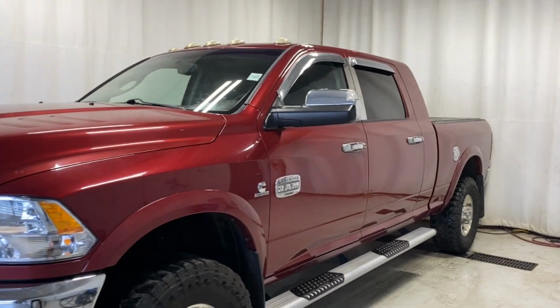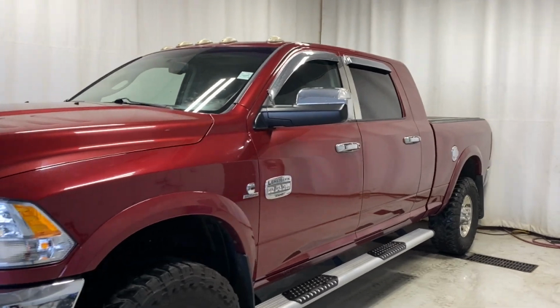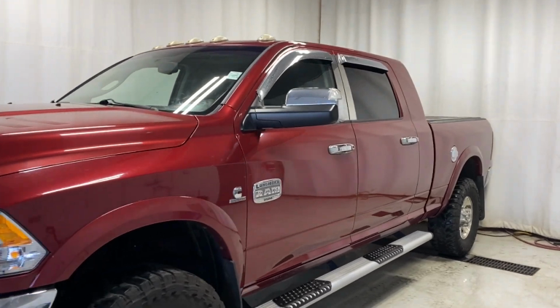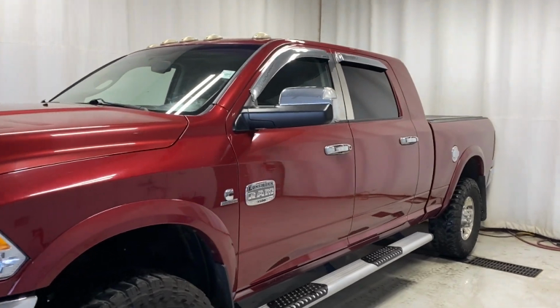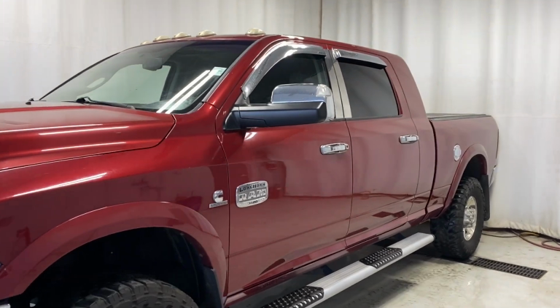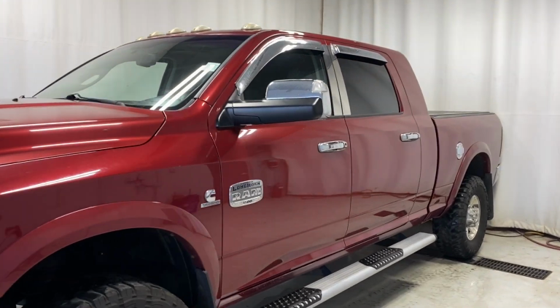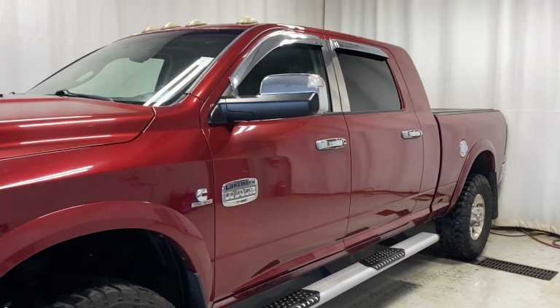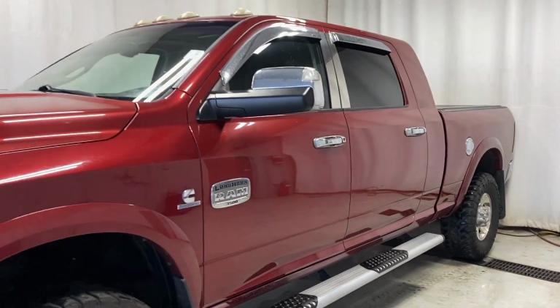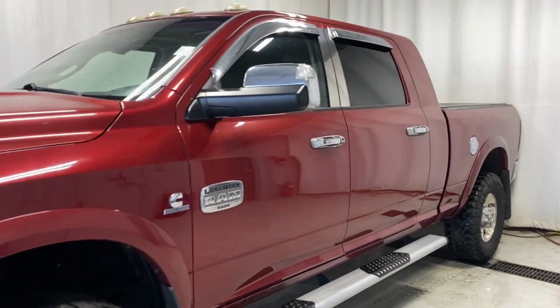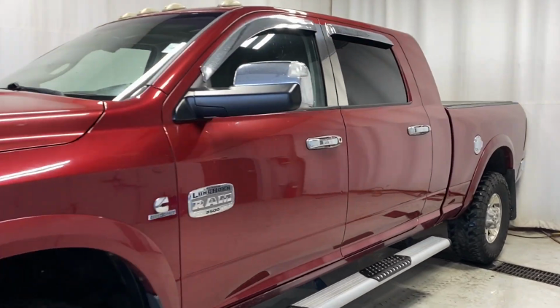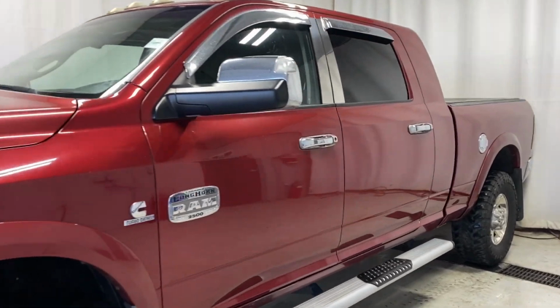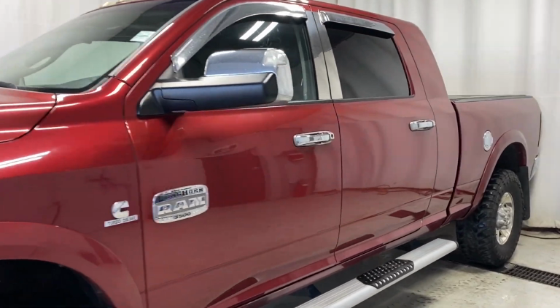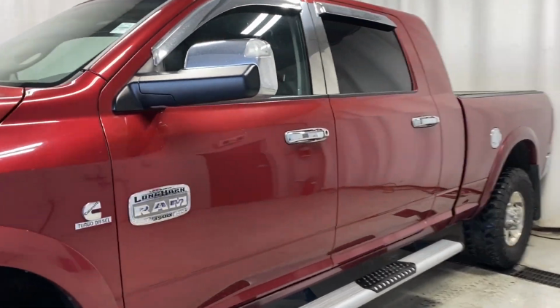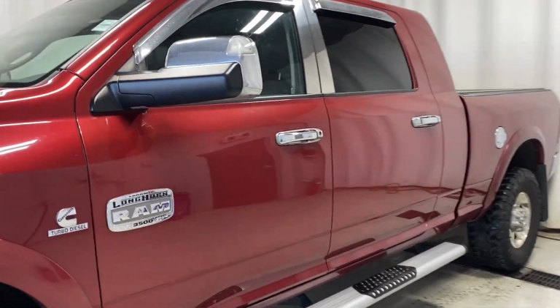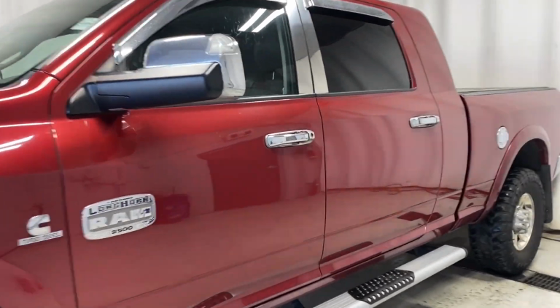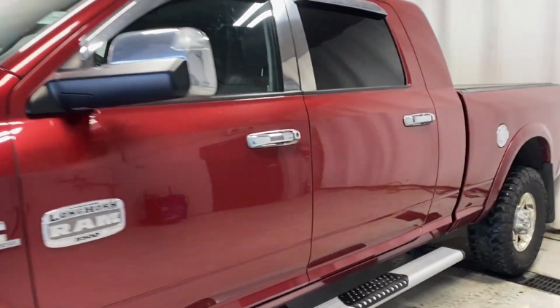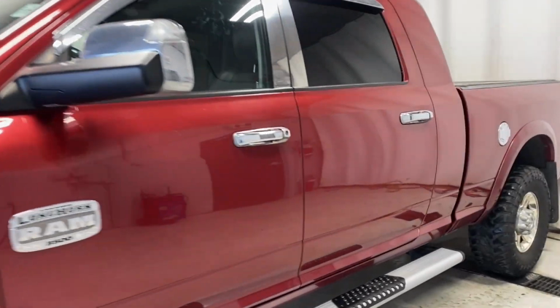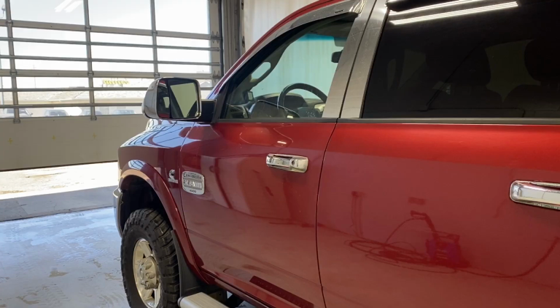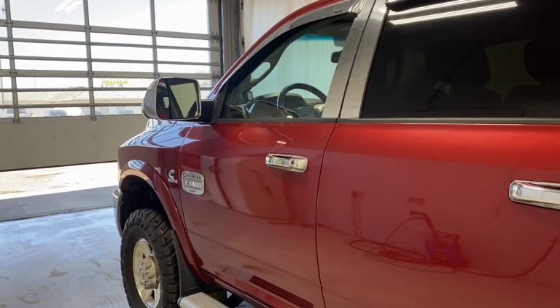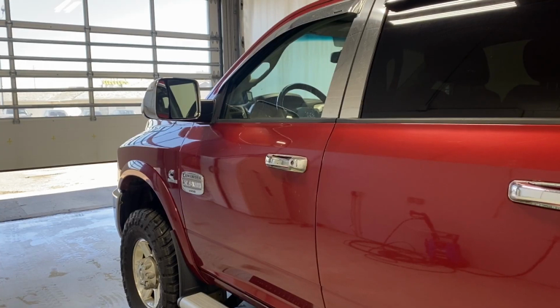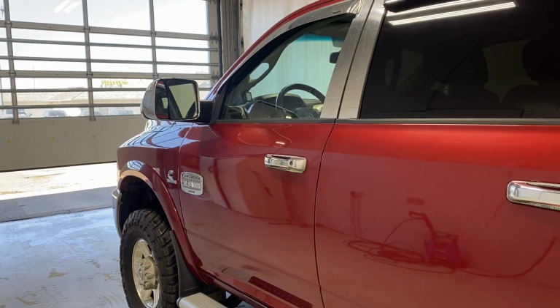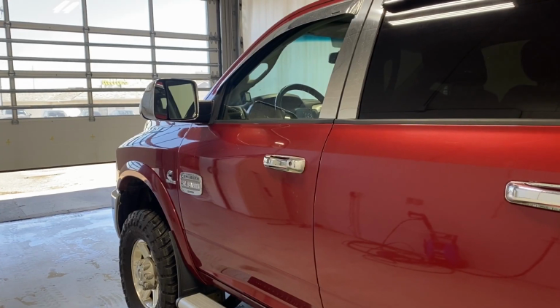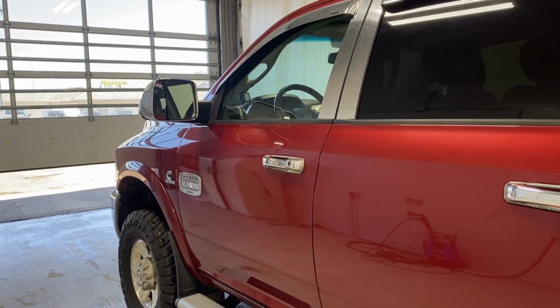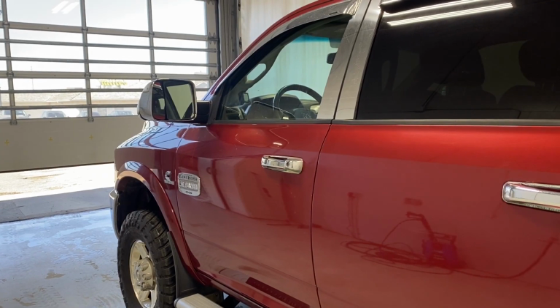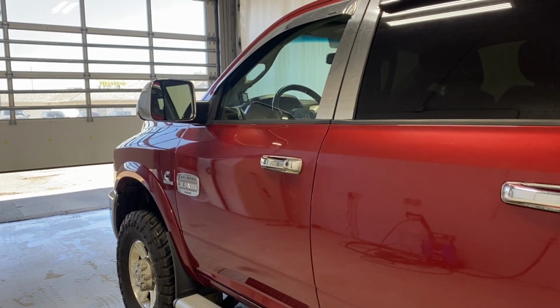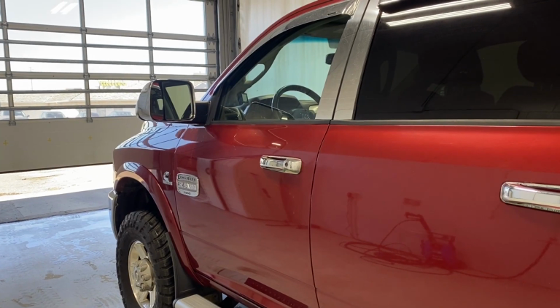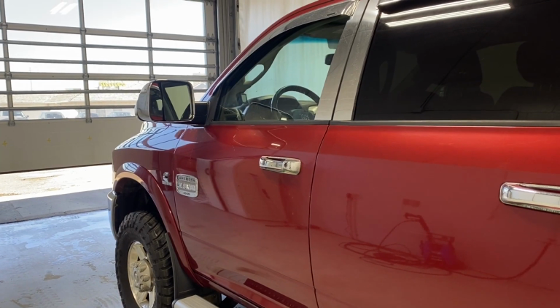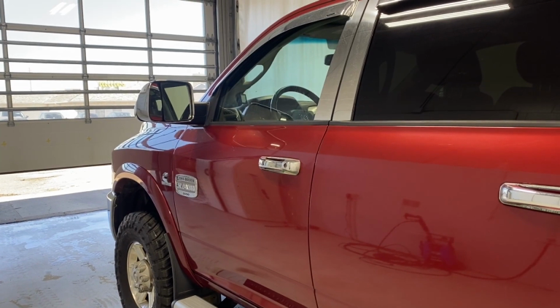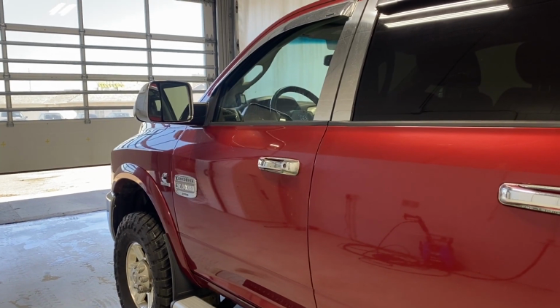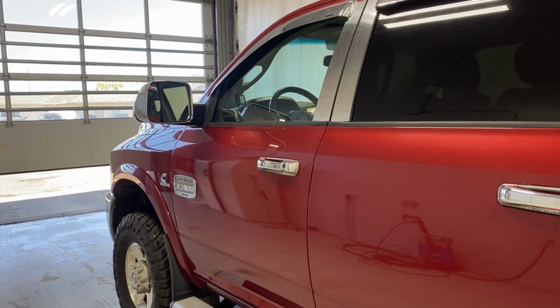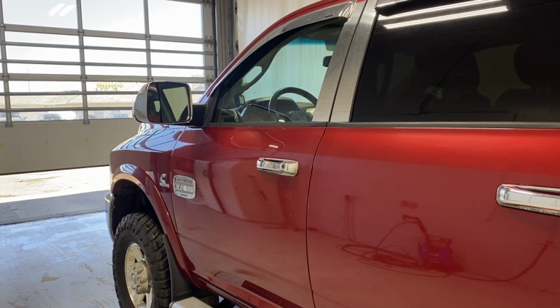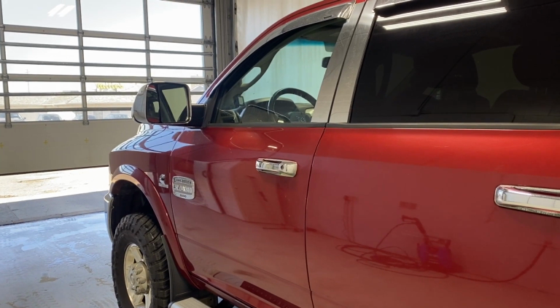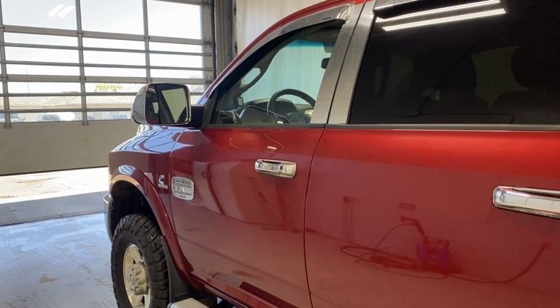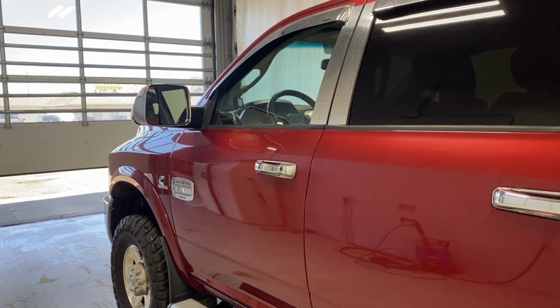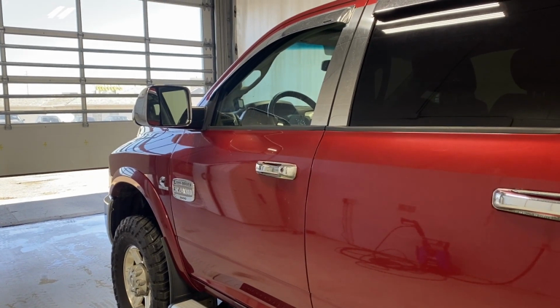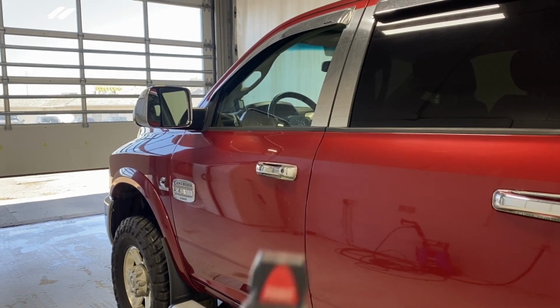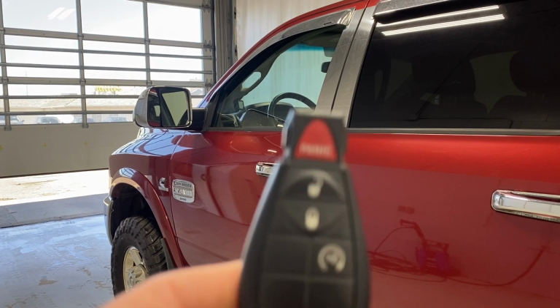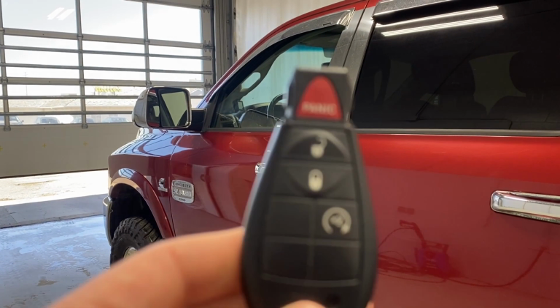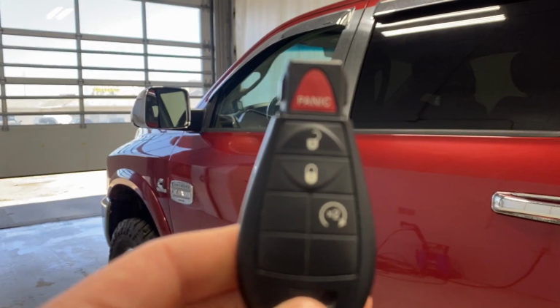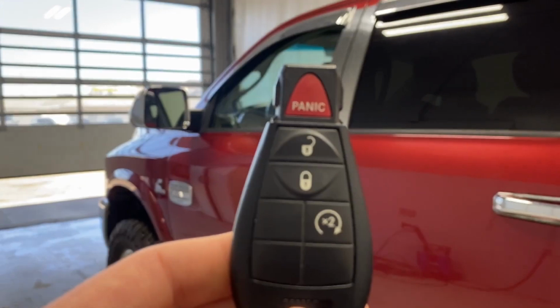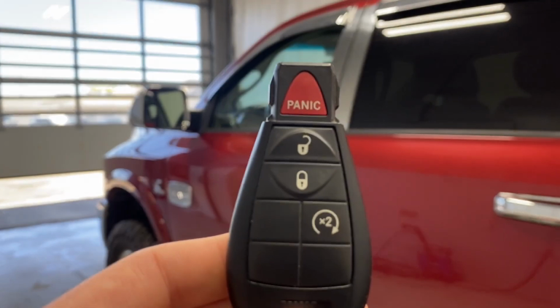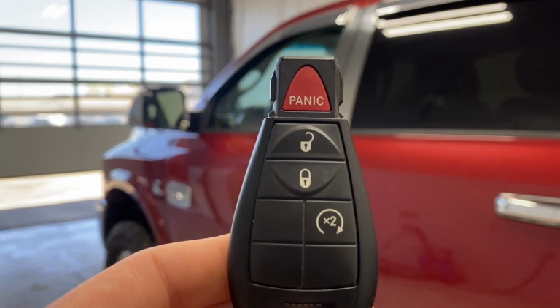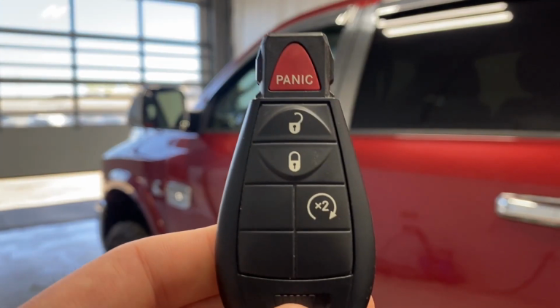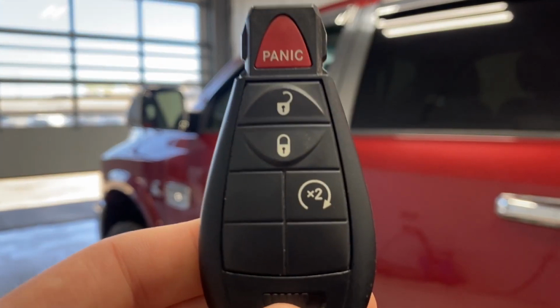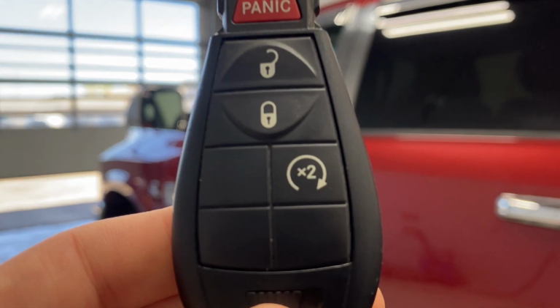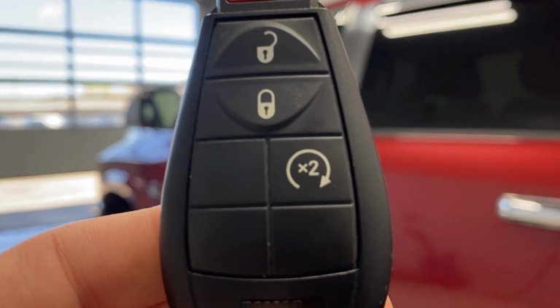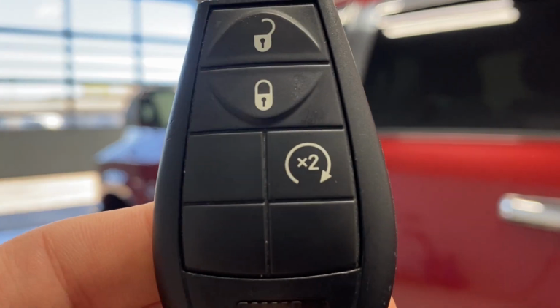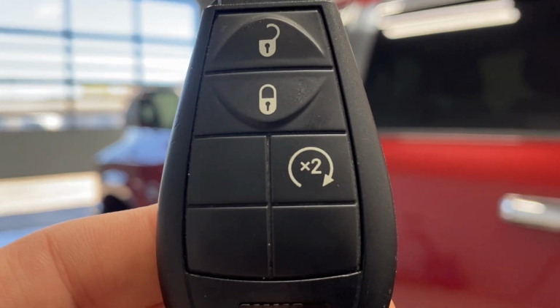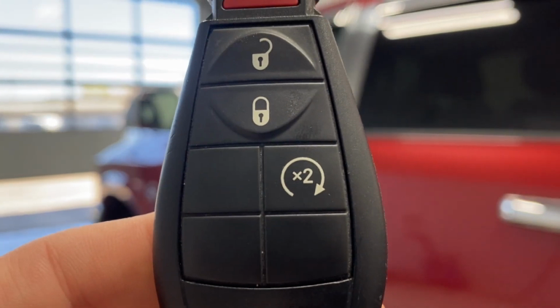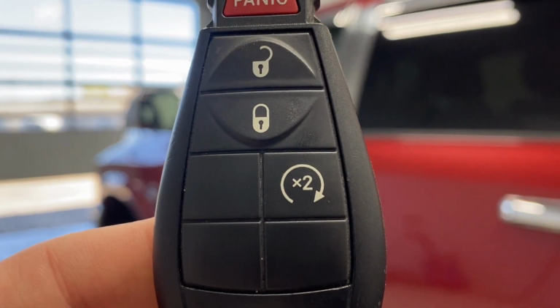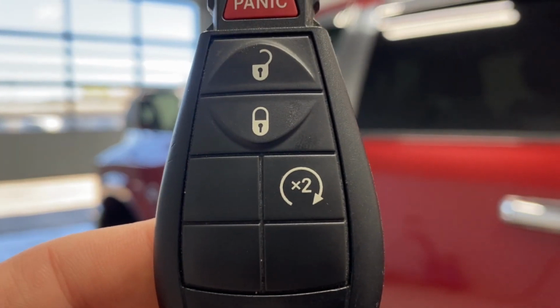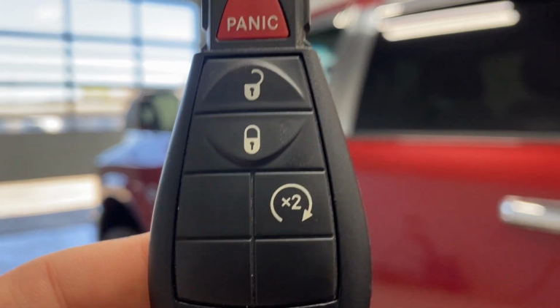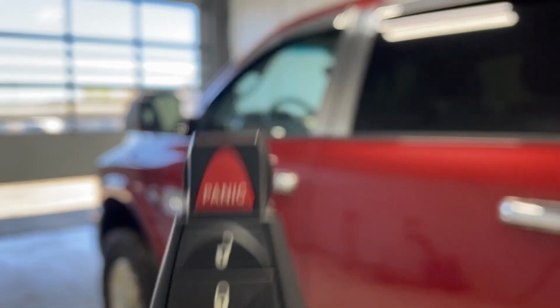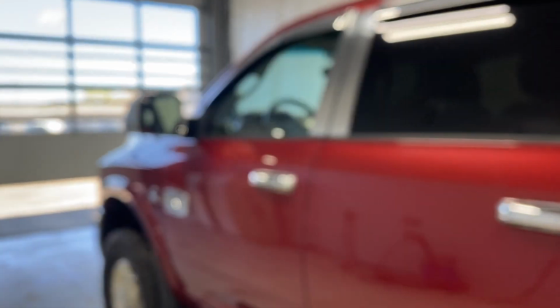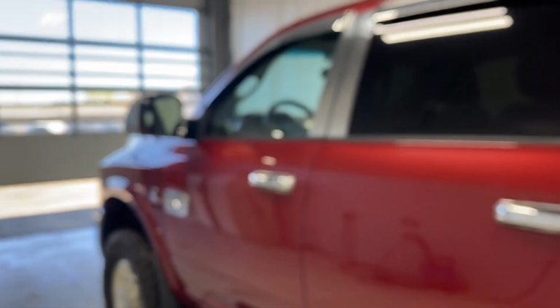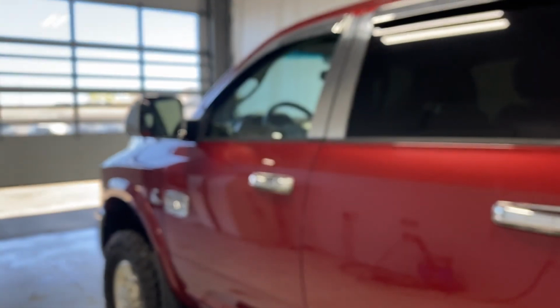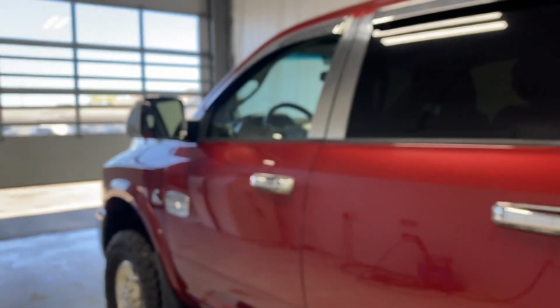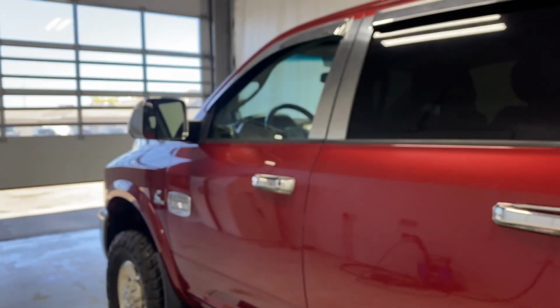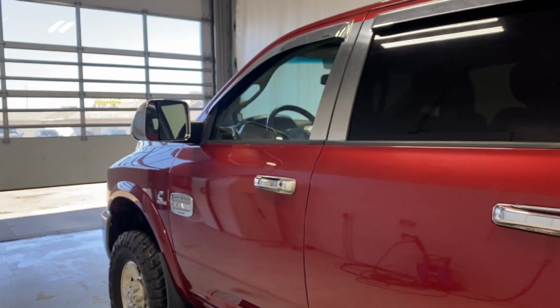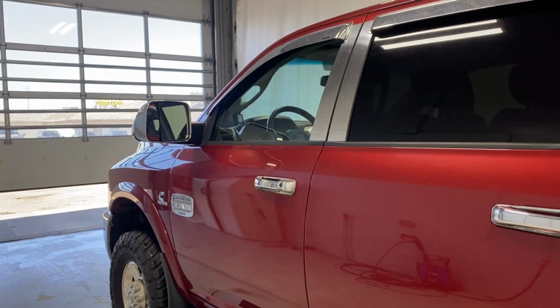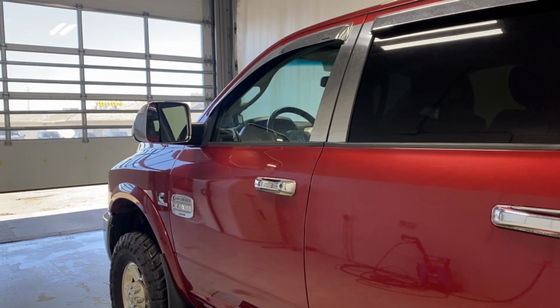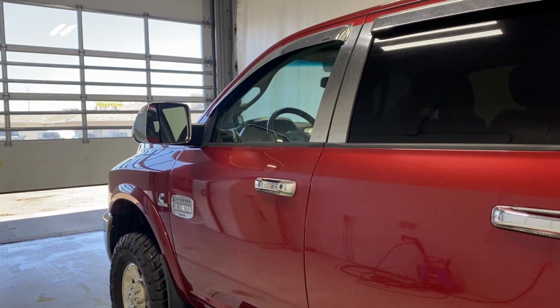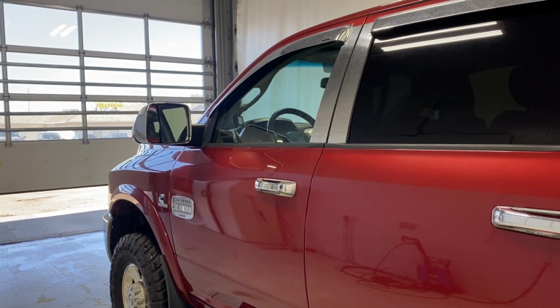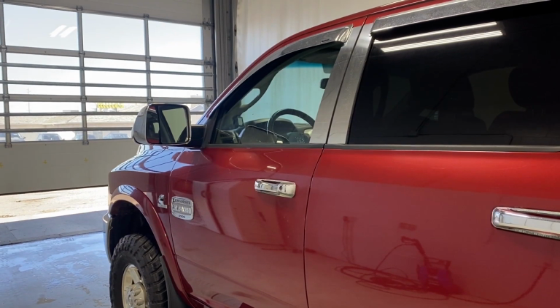Let's take a look inside — but first, let's take a look at the key fob. The previous owners kept the remote start, so we'll get that going right now.